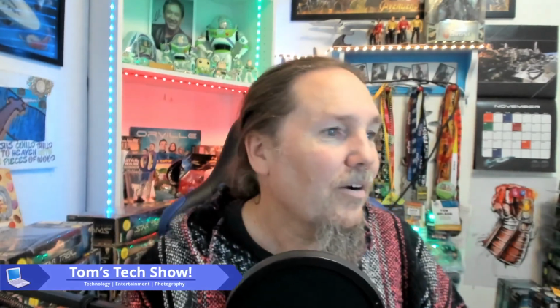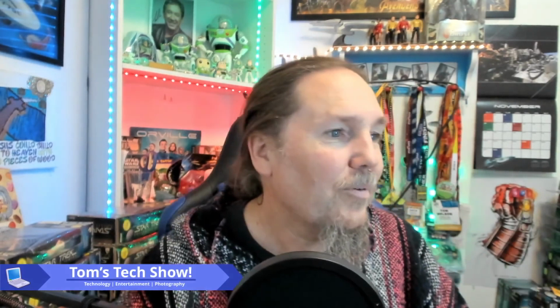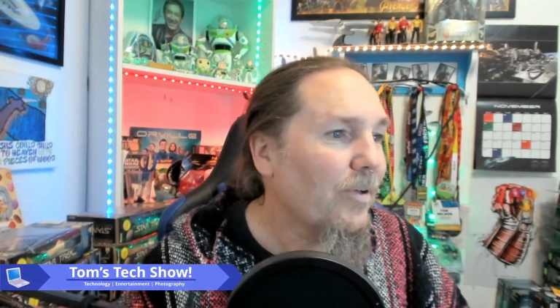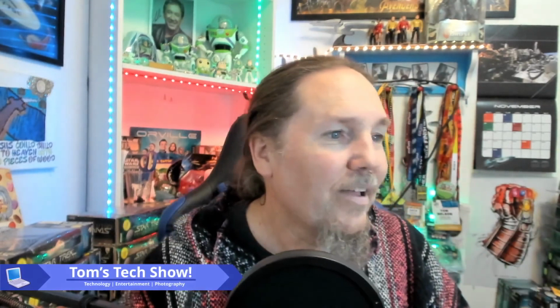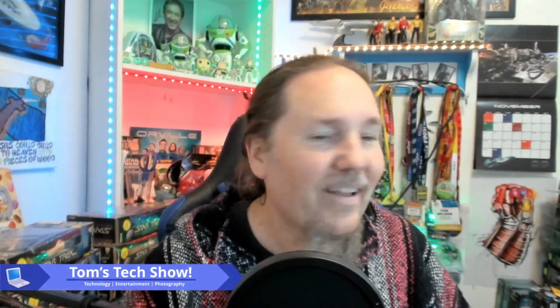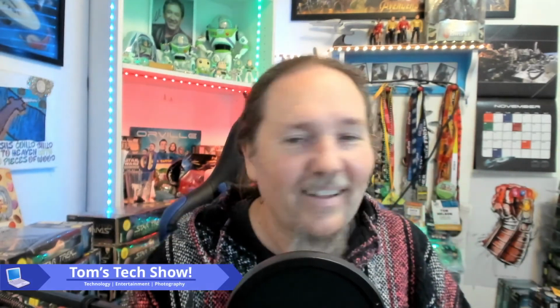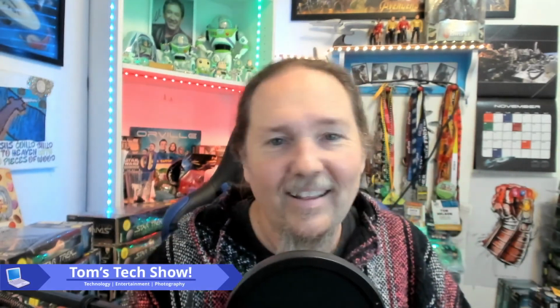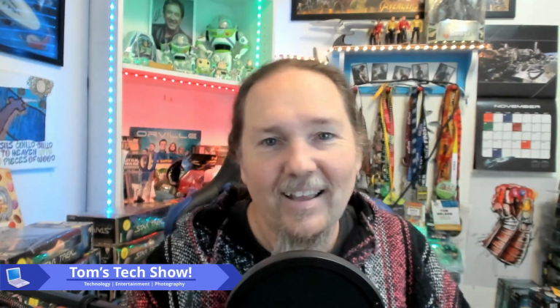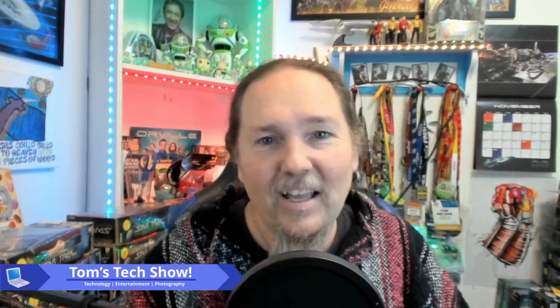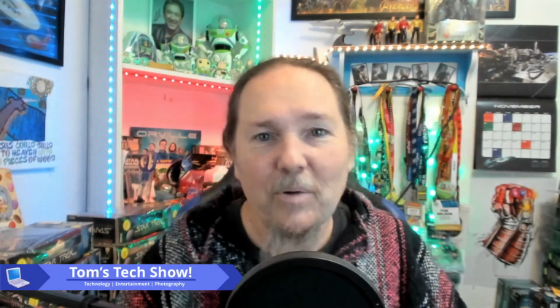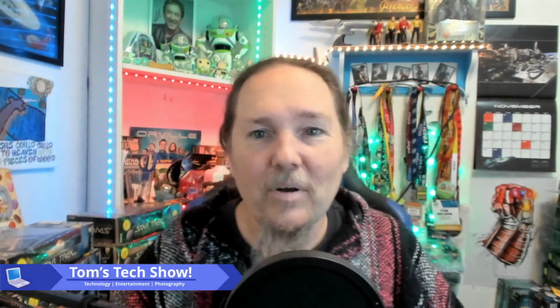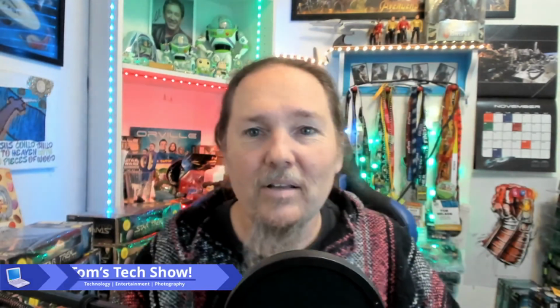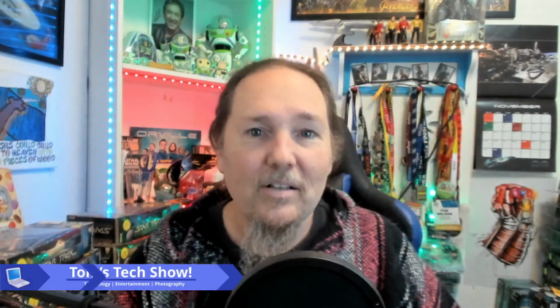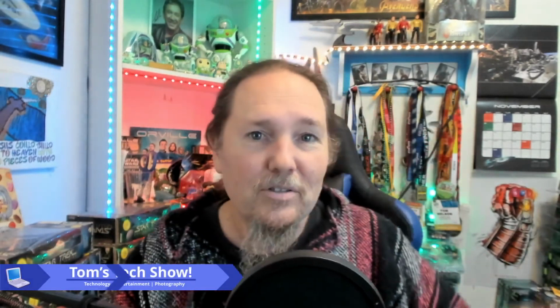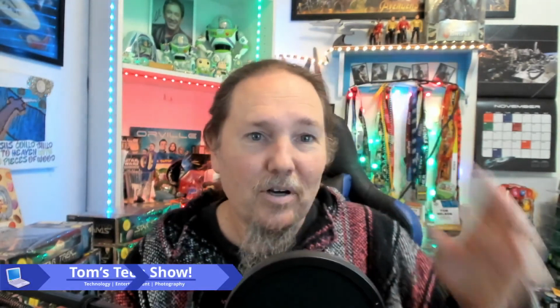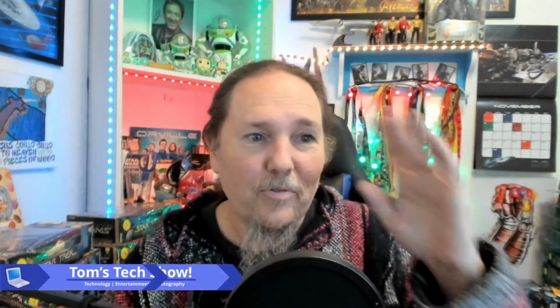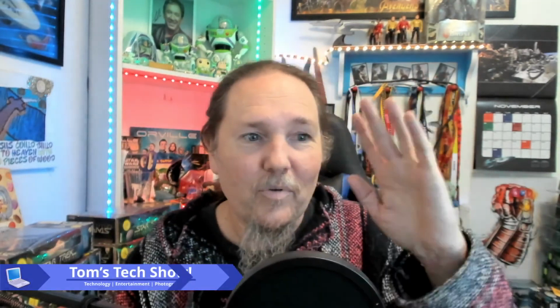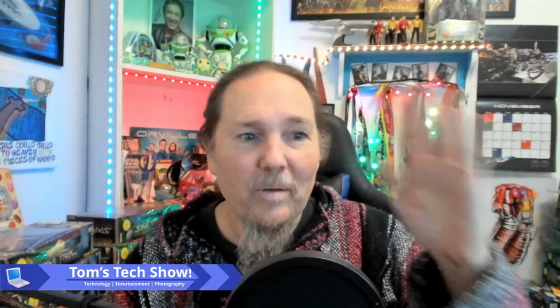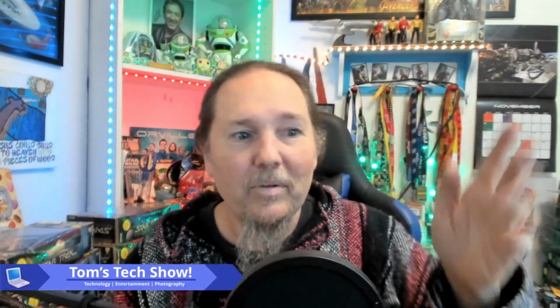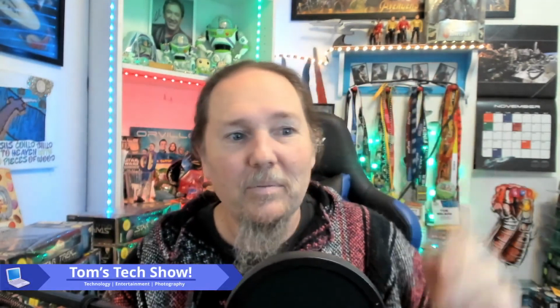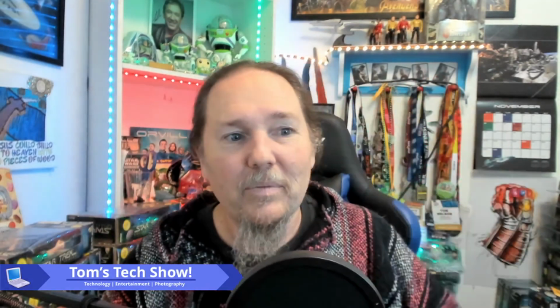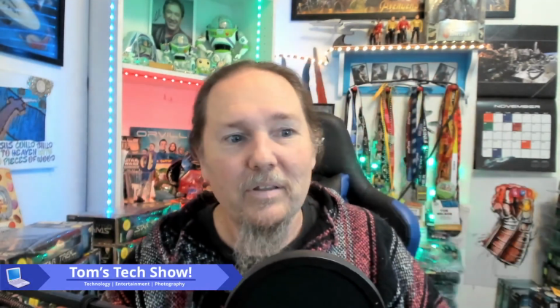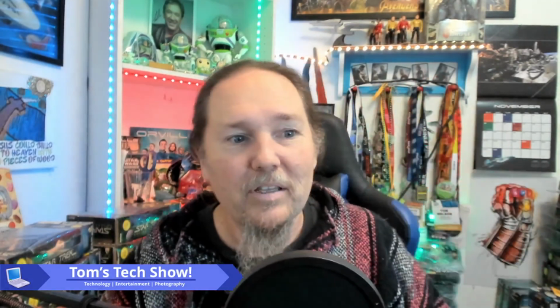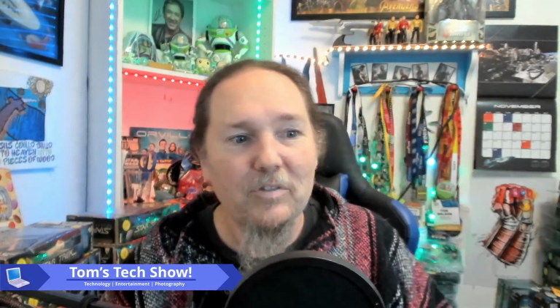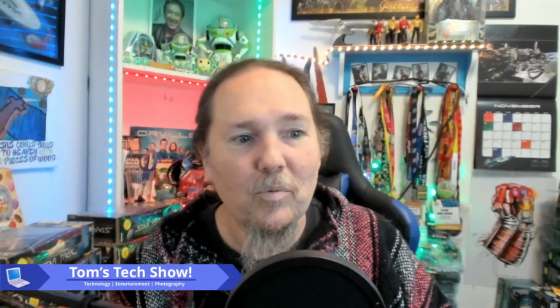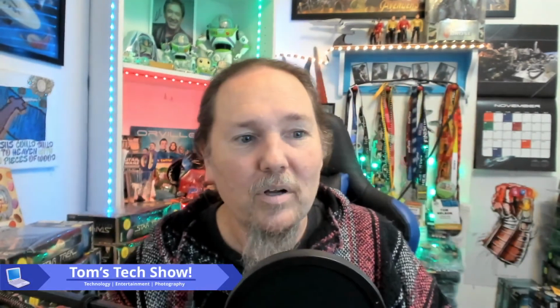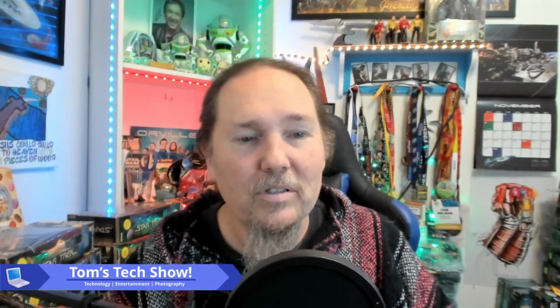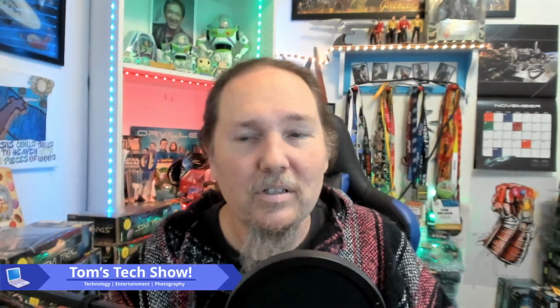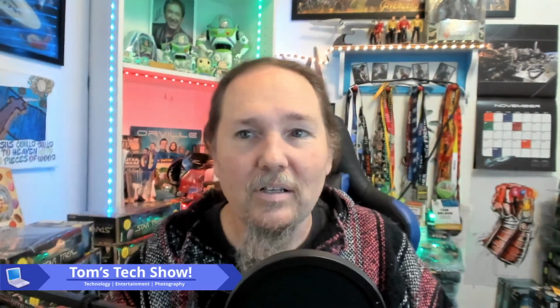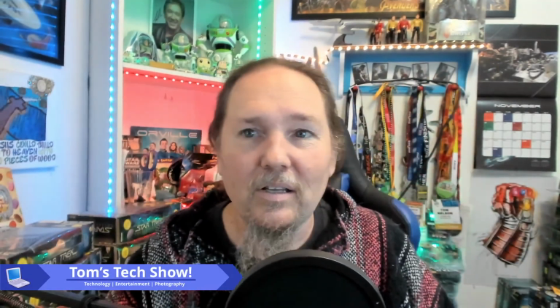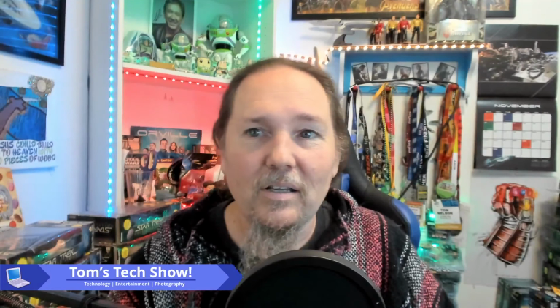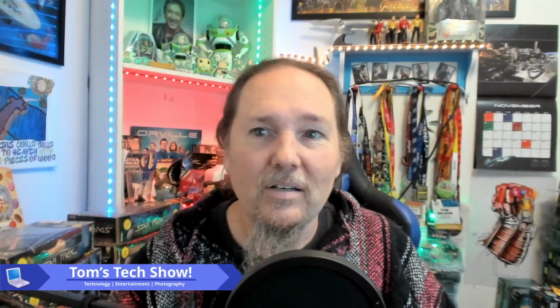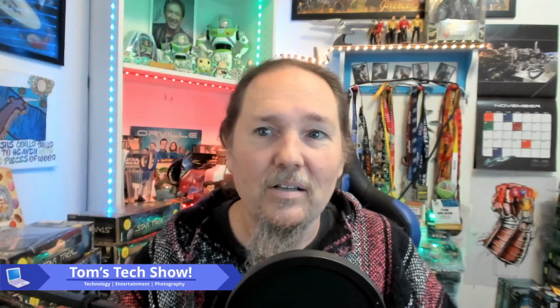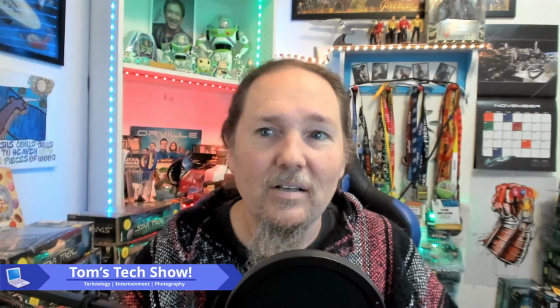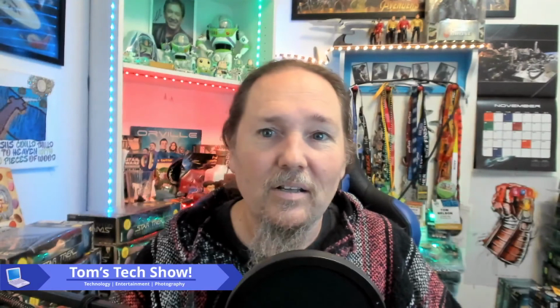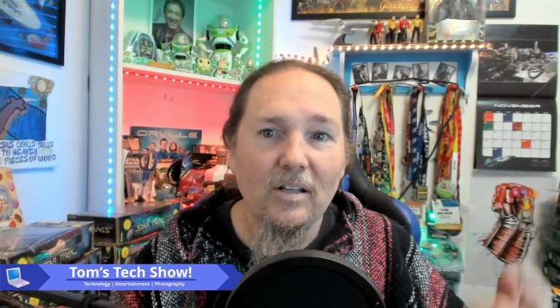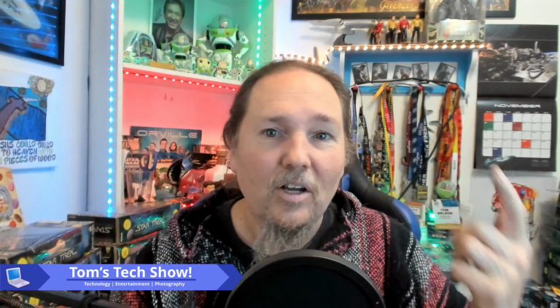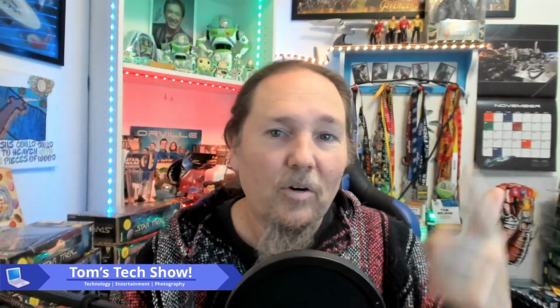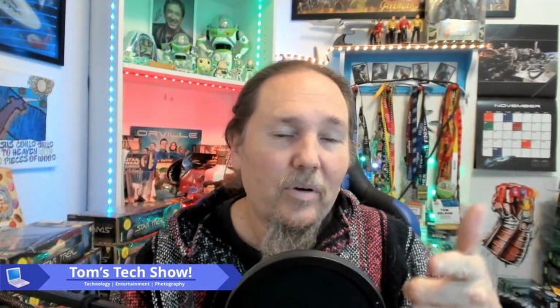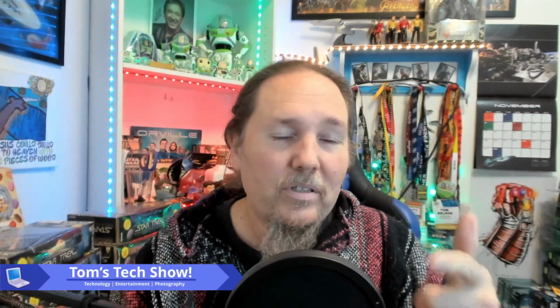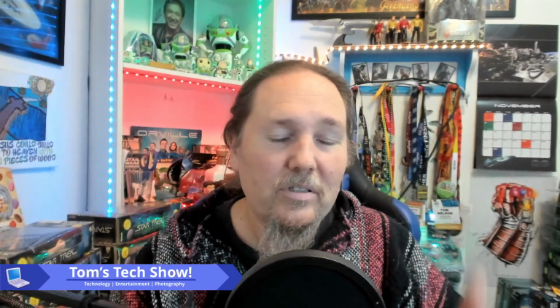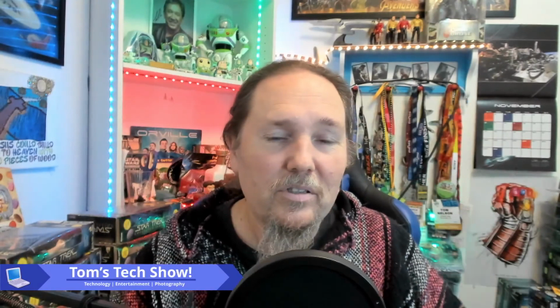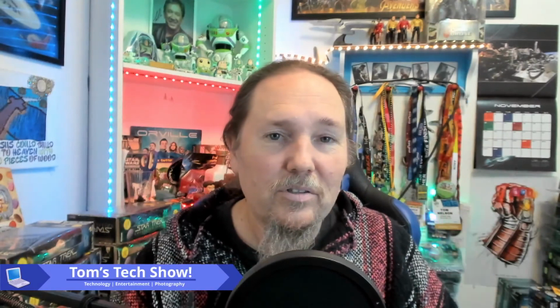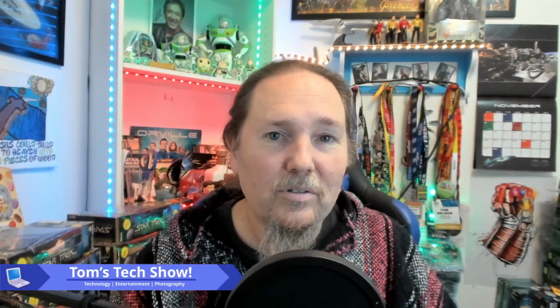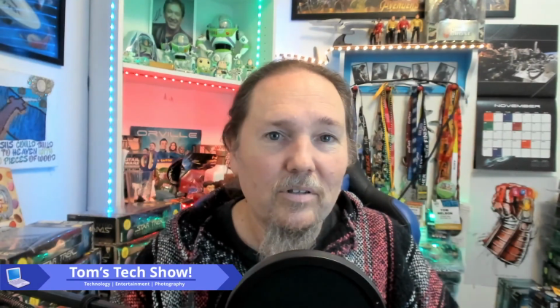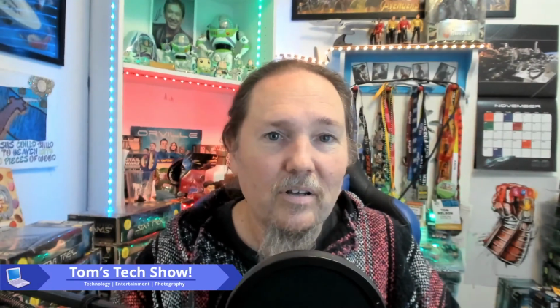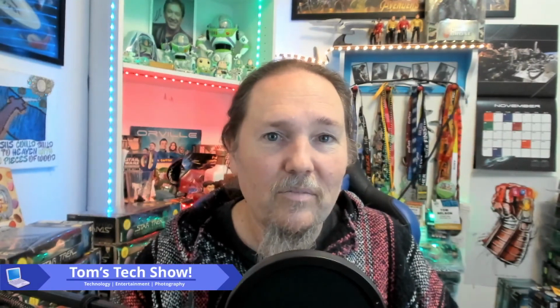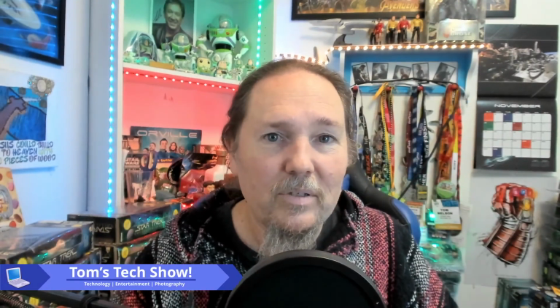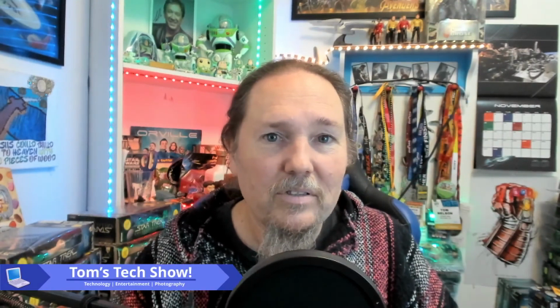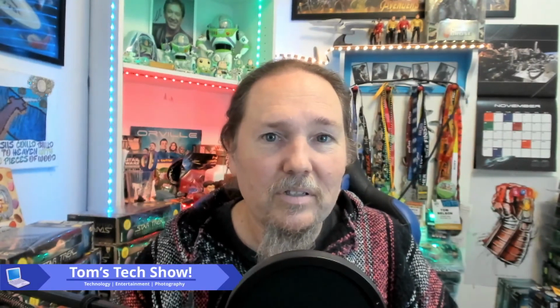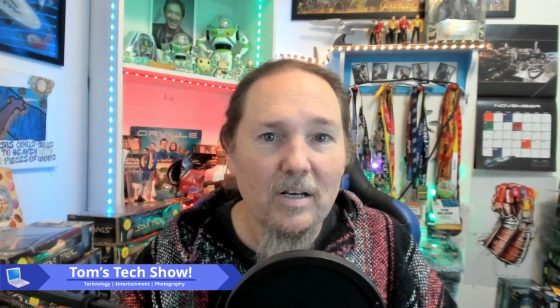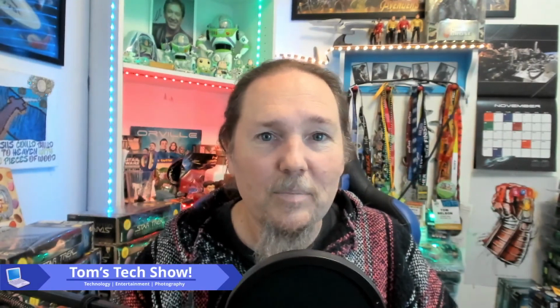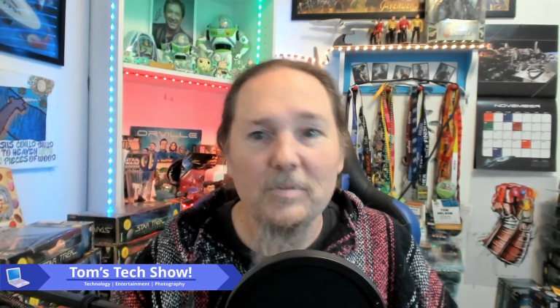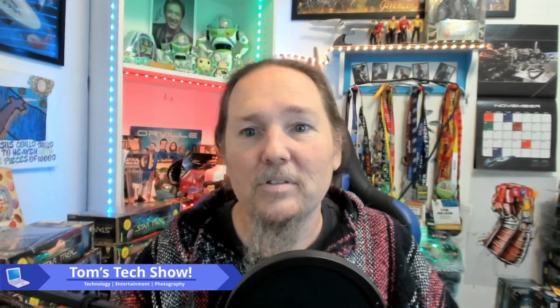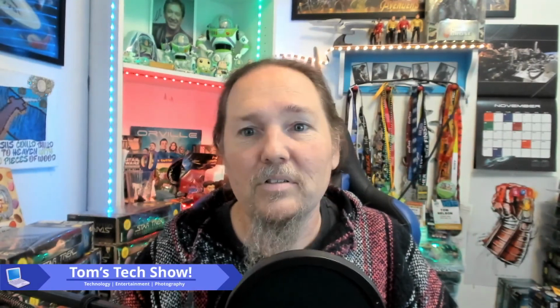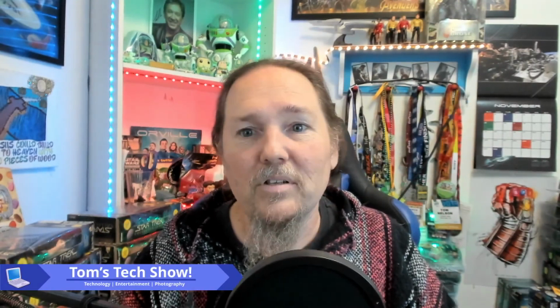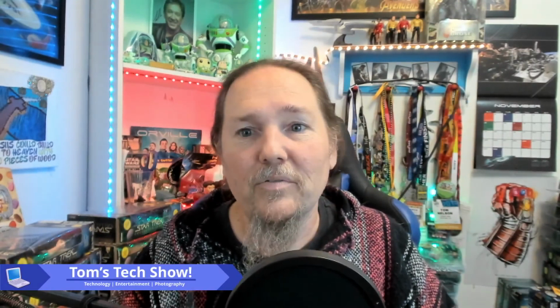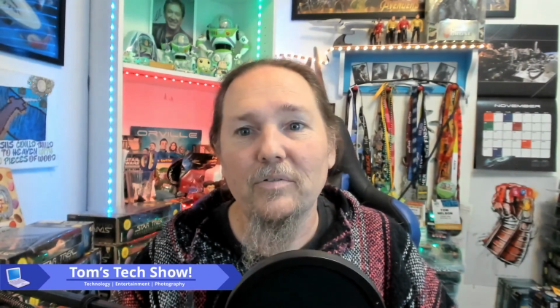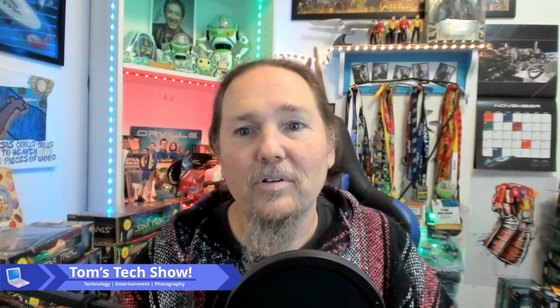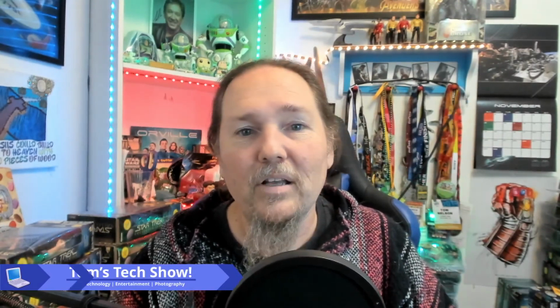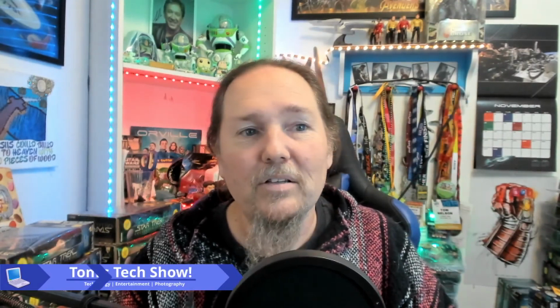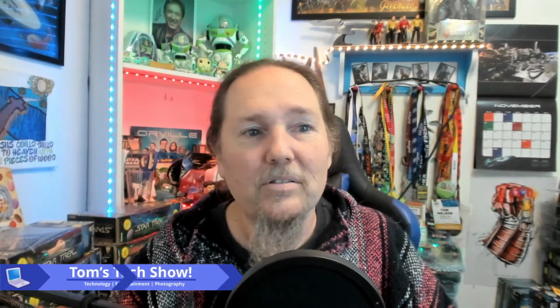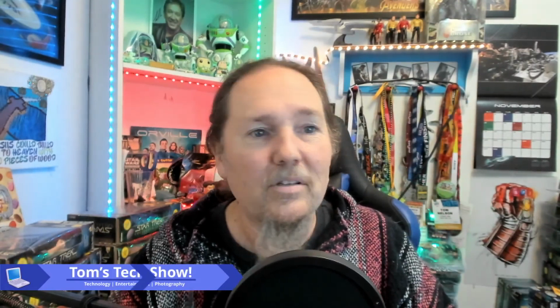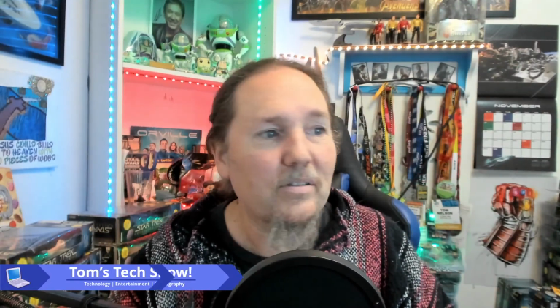All right, sorry for rambling, but thanks for watching, and great to see everybody's setups and stuff for their lights. Awesome. Thanks for watching. Take care.